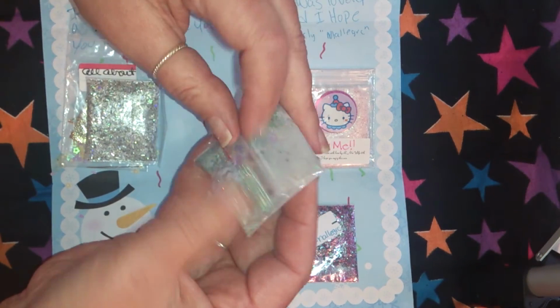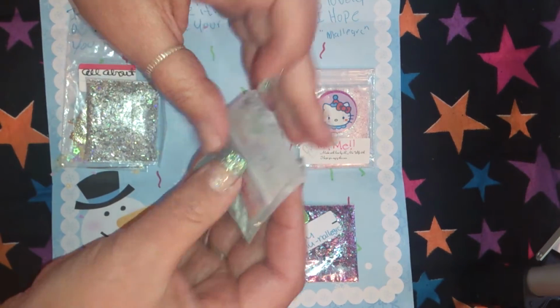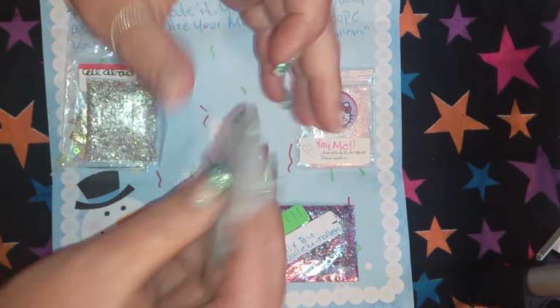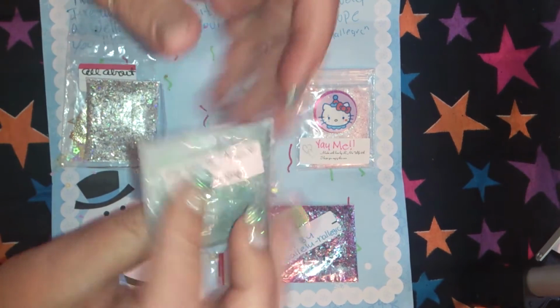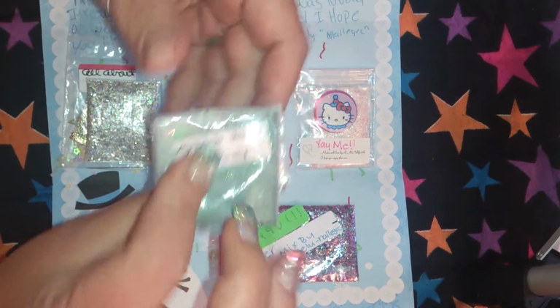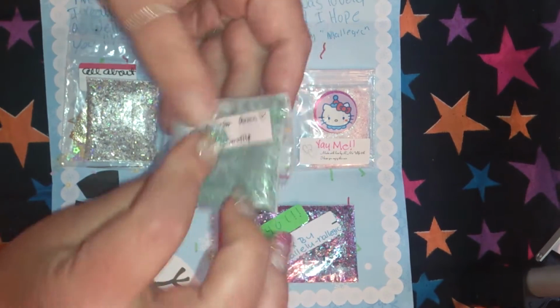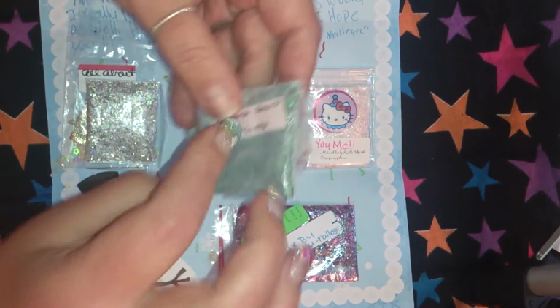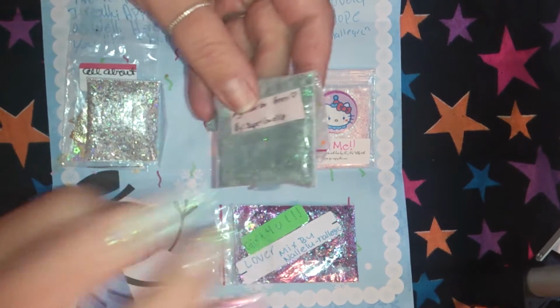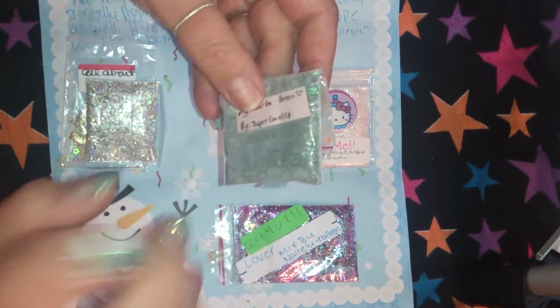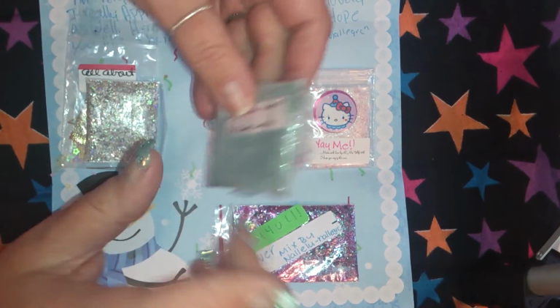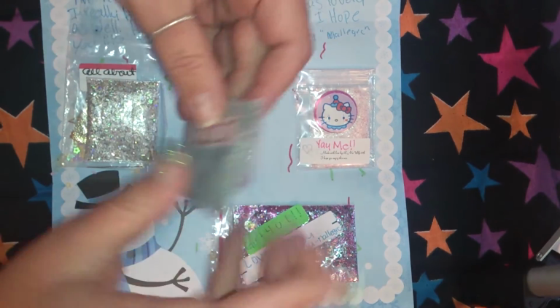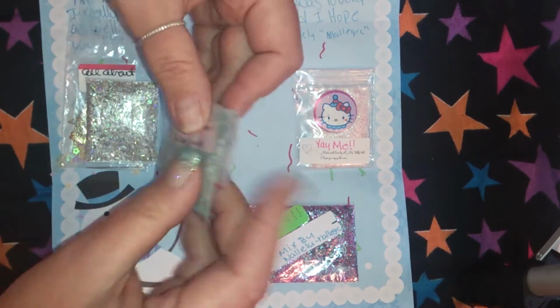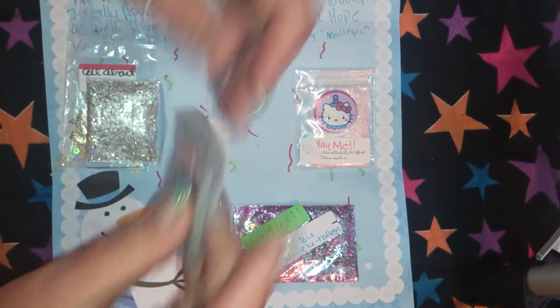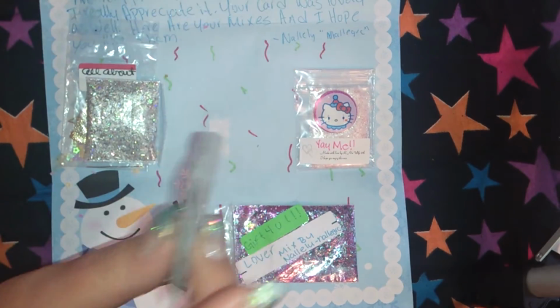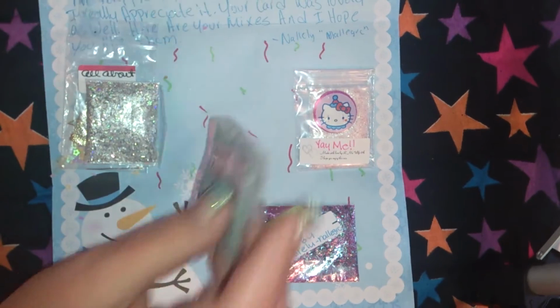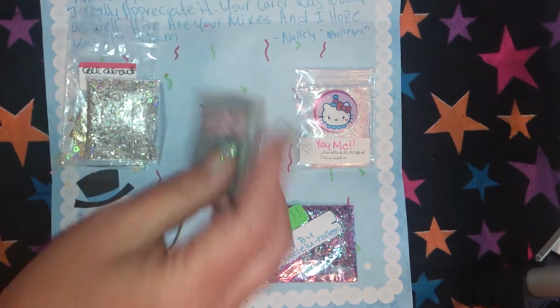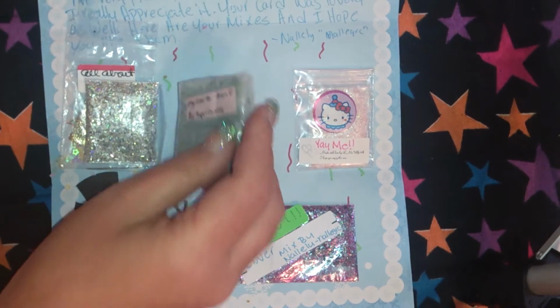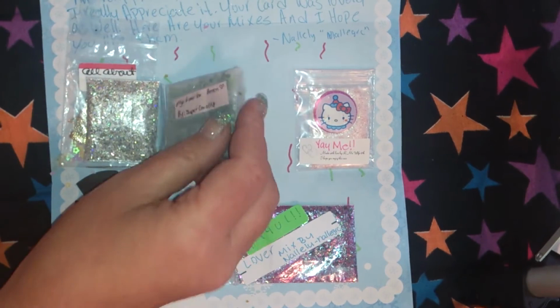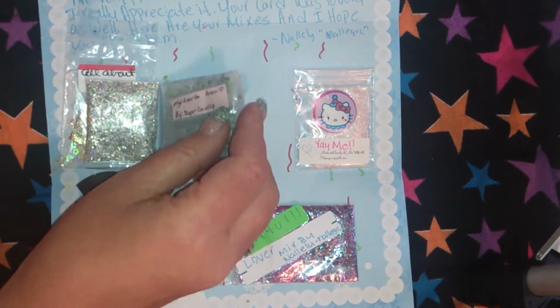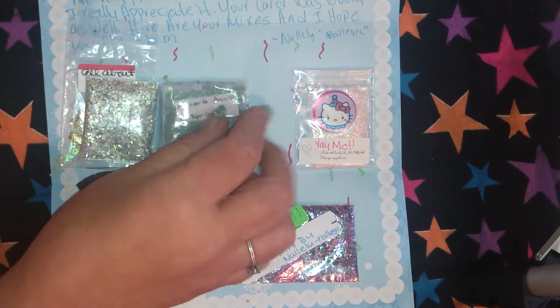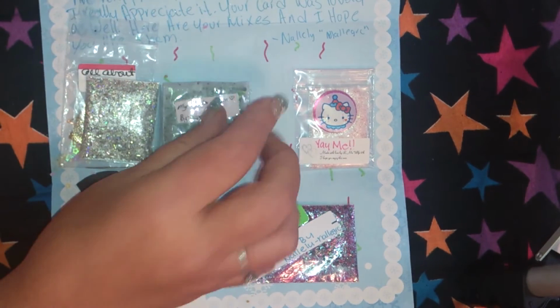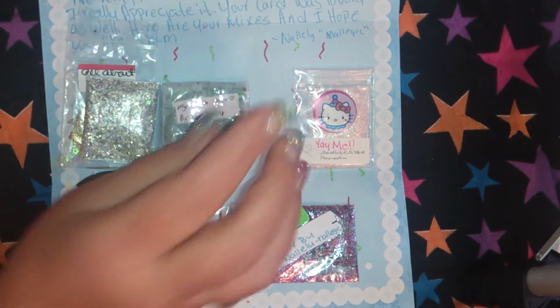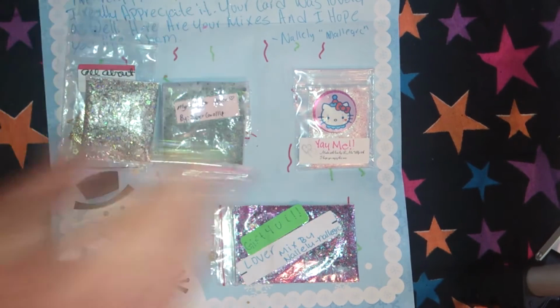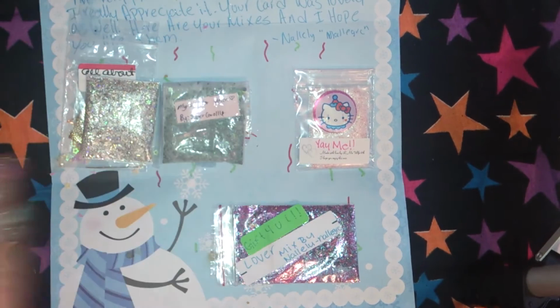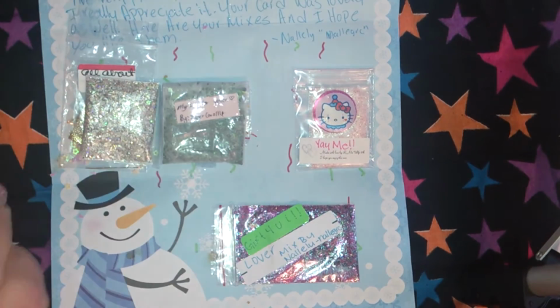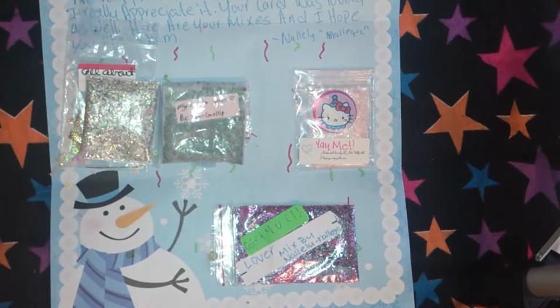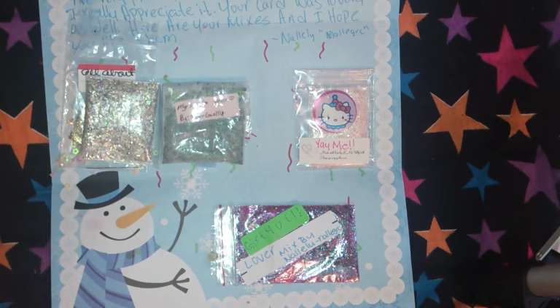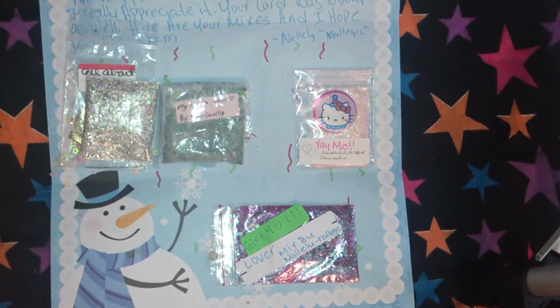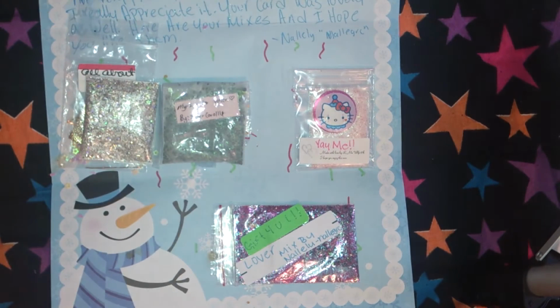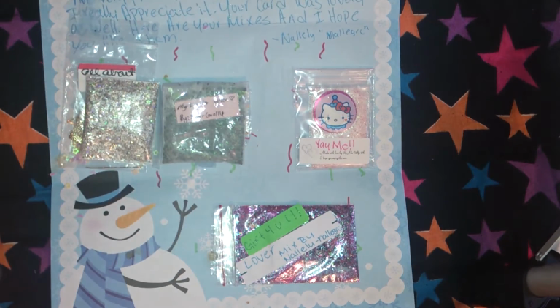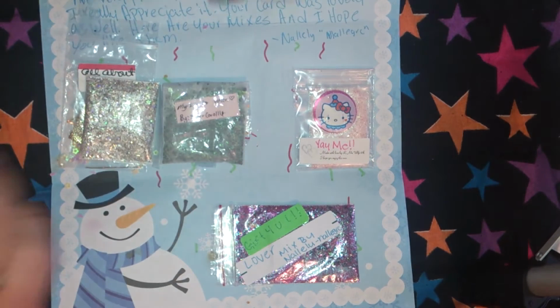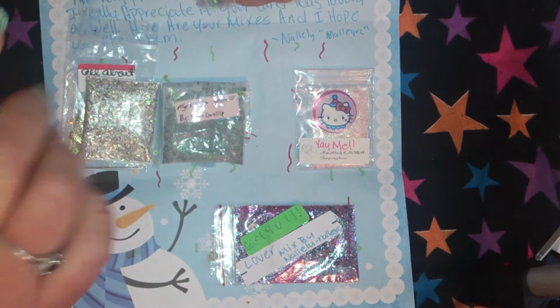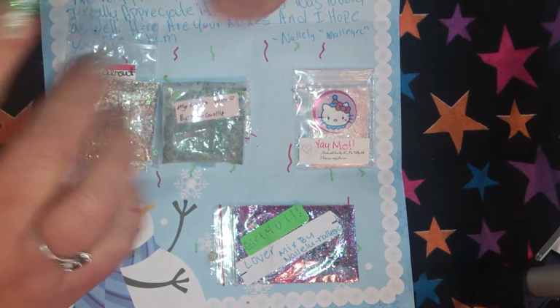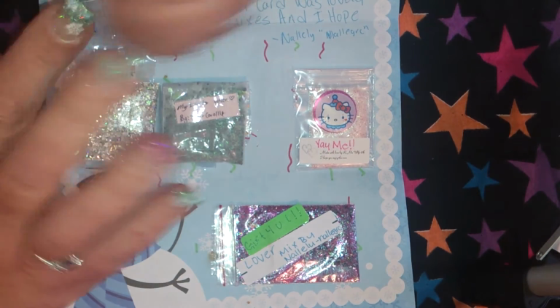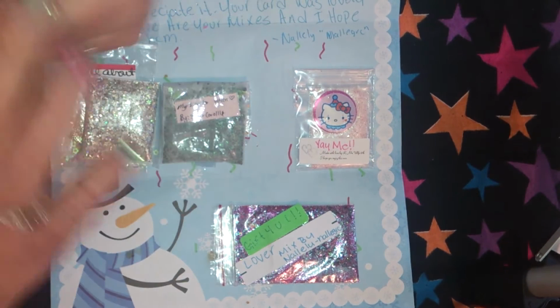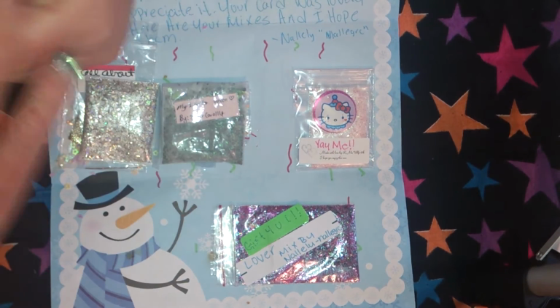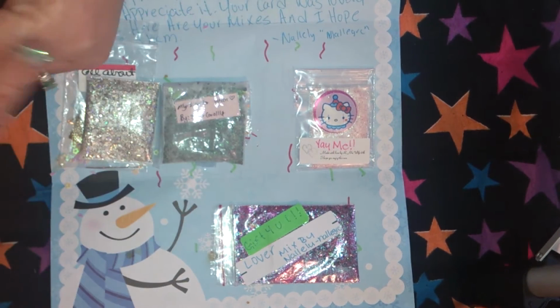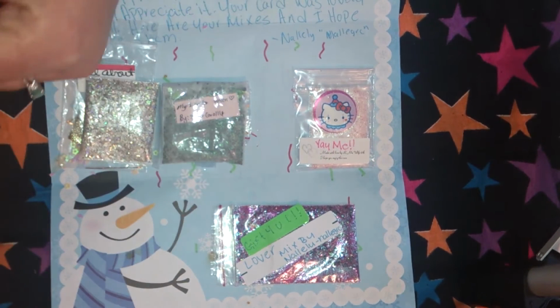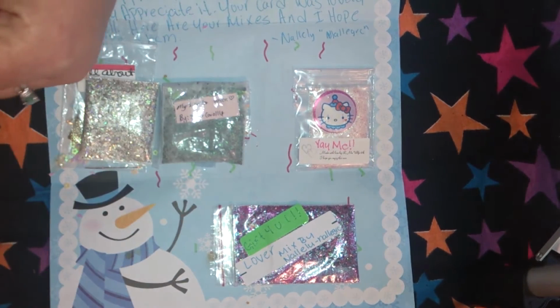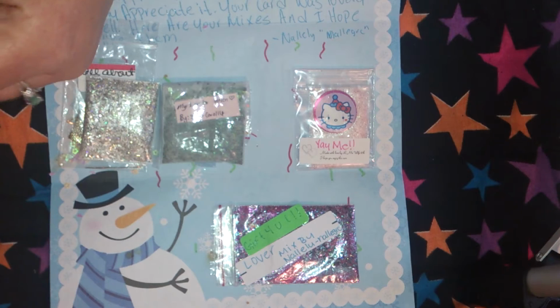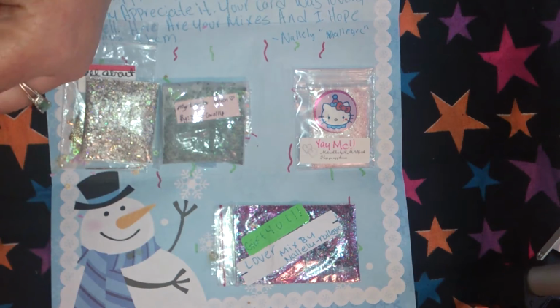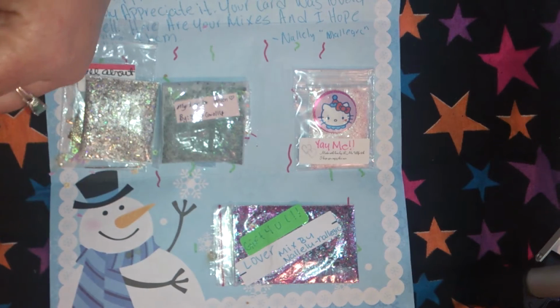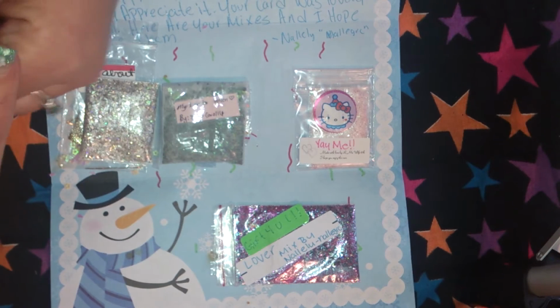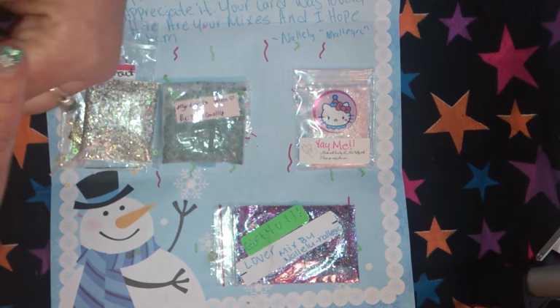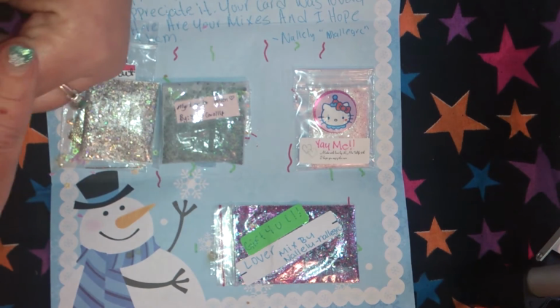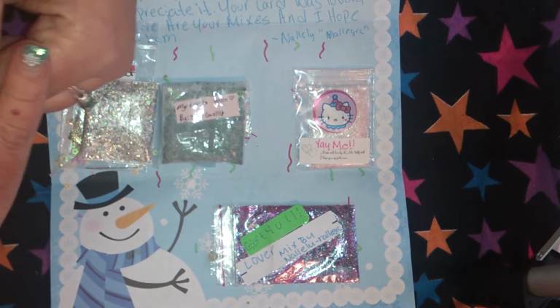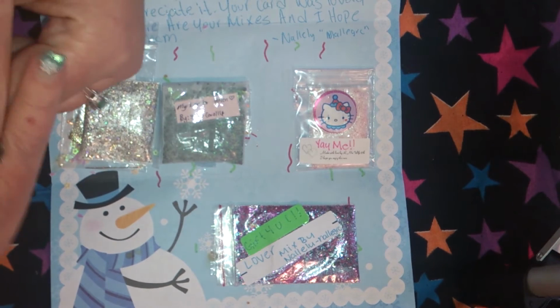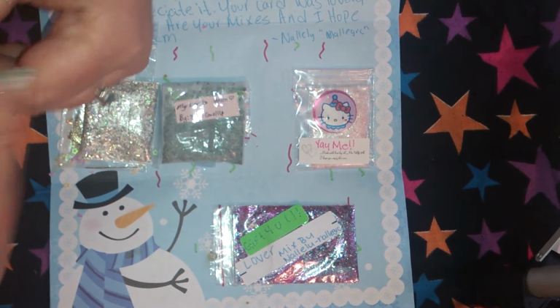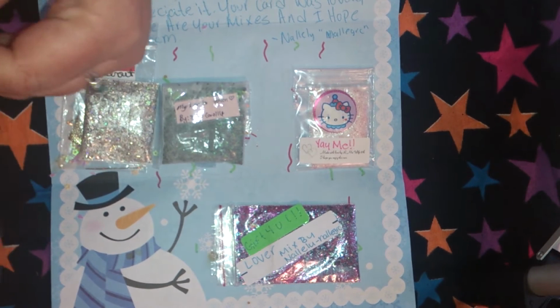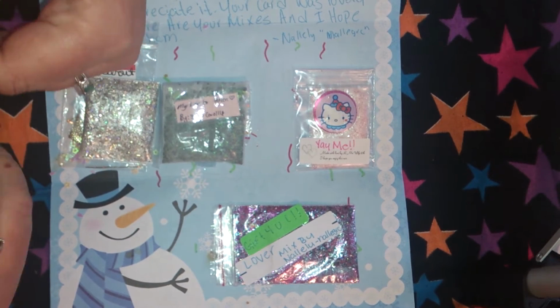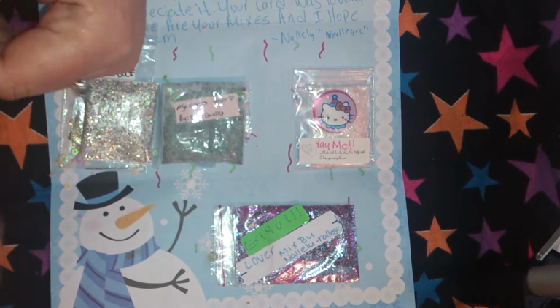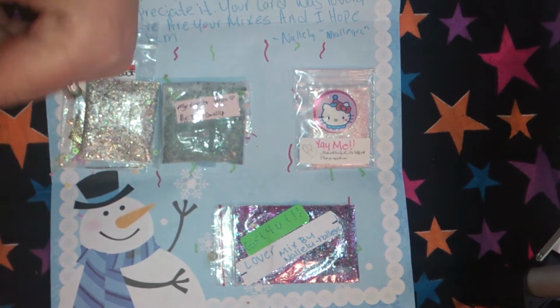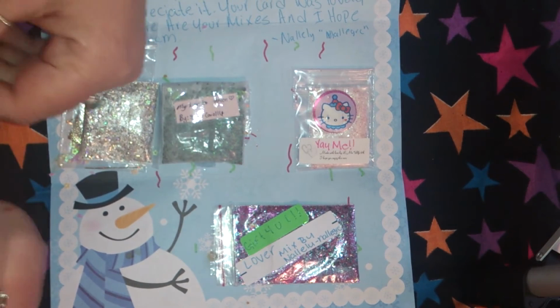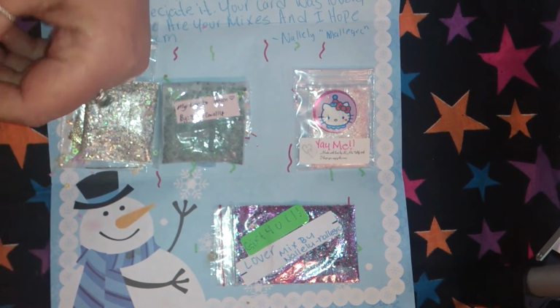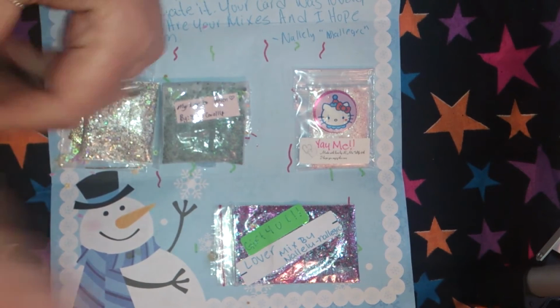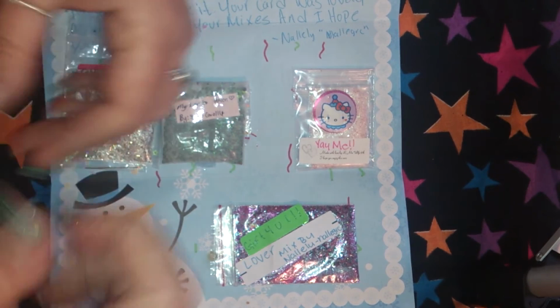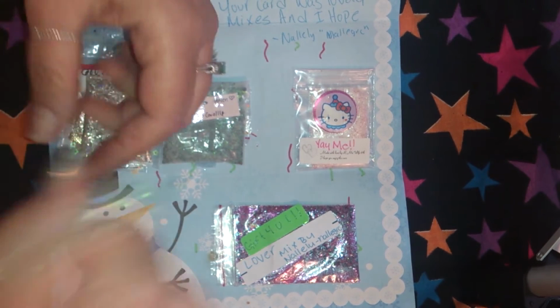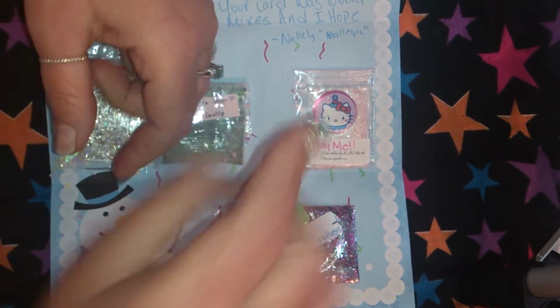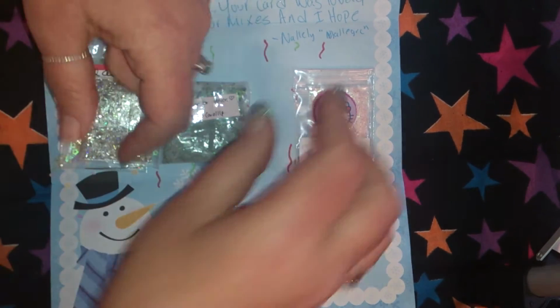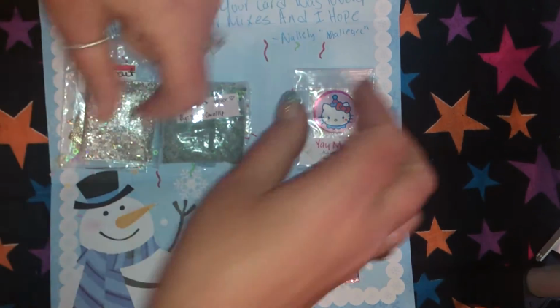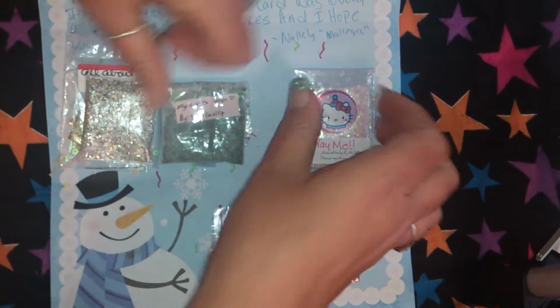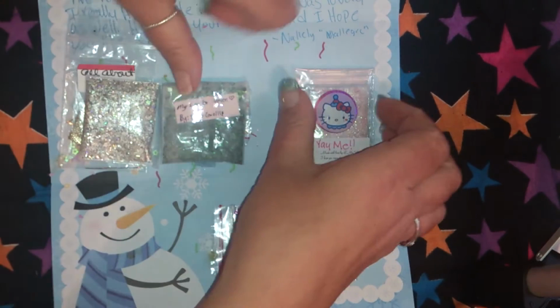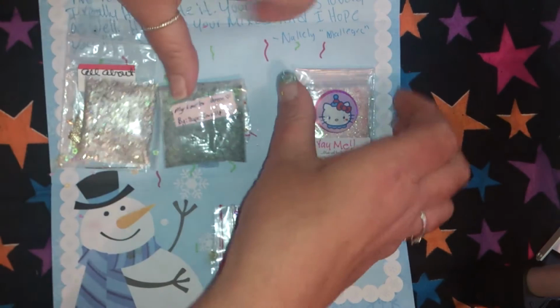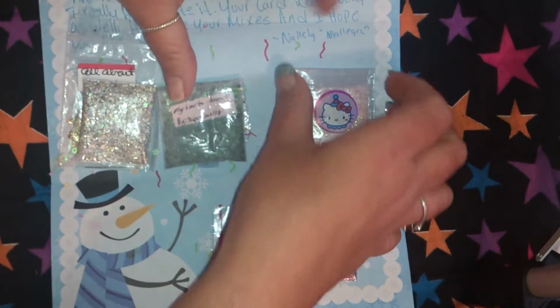I don't think I'm subscribed to you, but any swaps that I show — if I'm not subscribed to you, I will be by the end of the day.